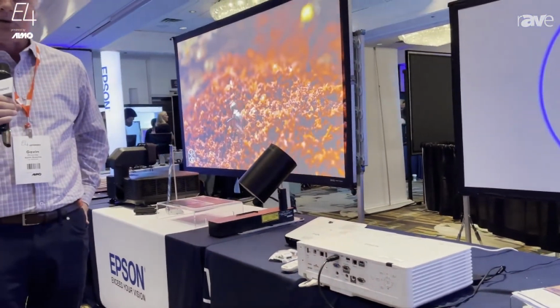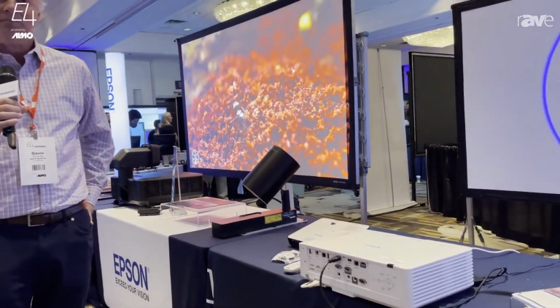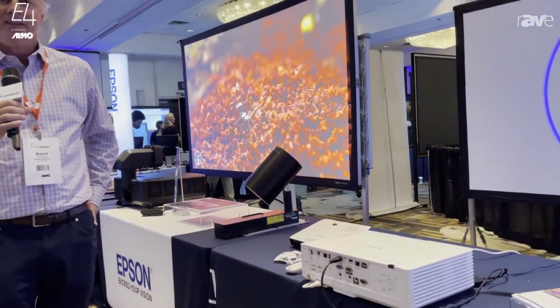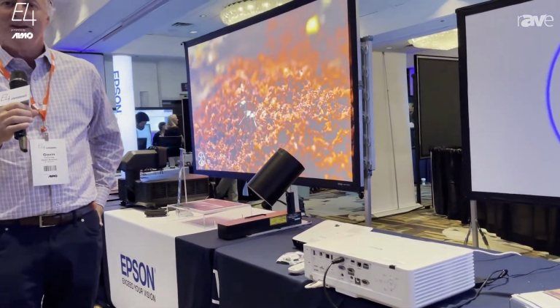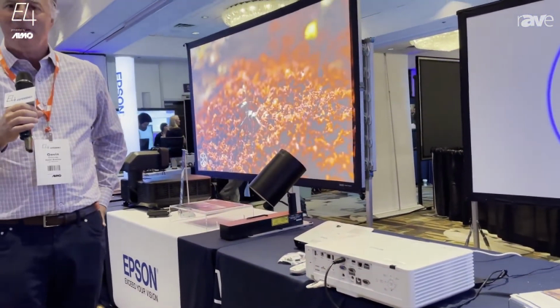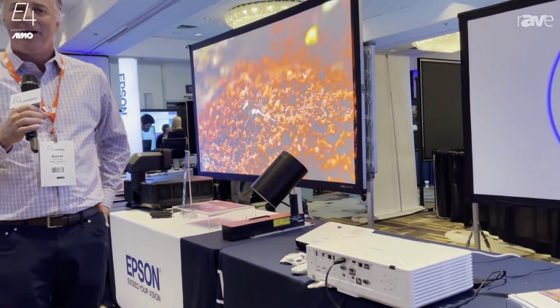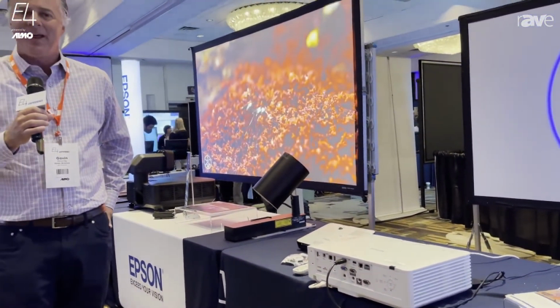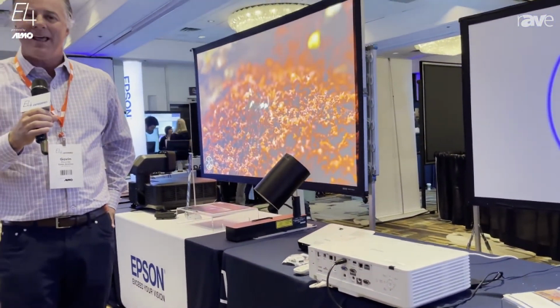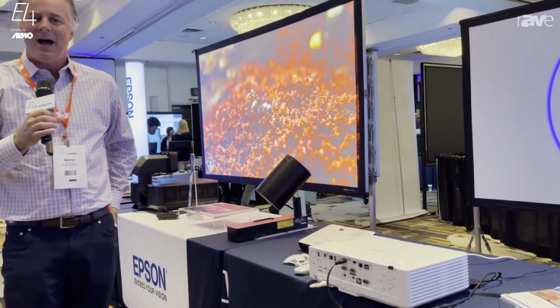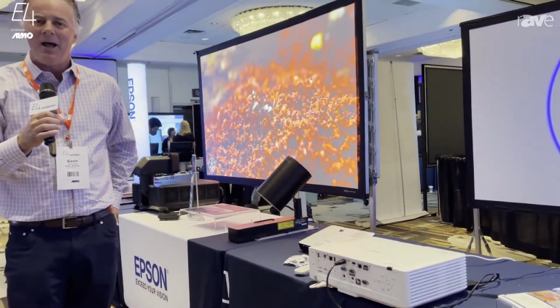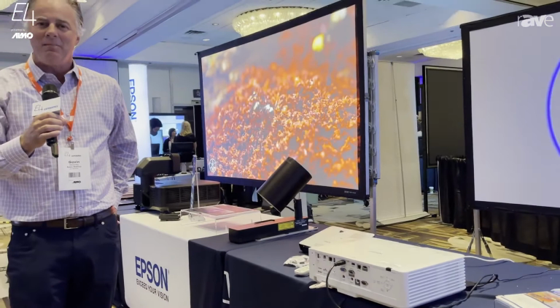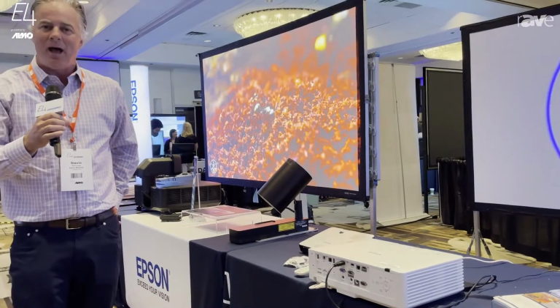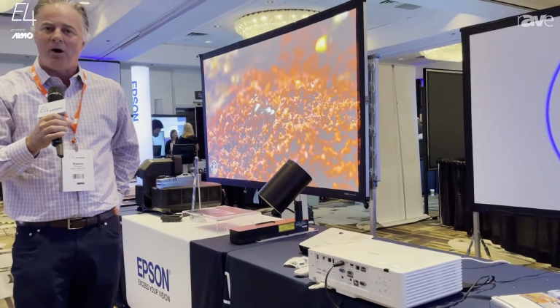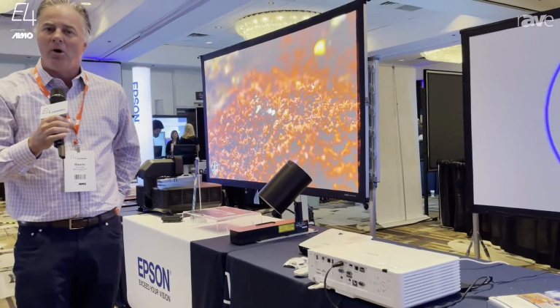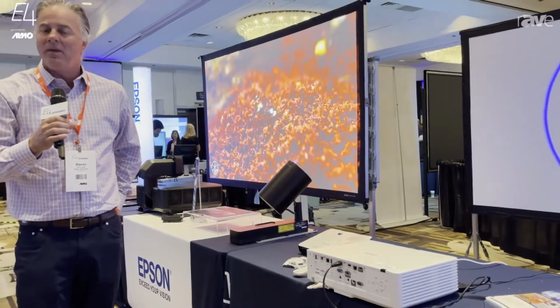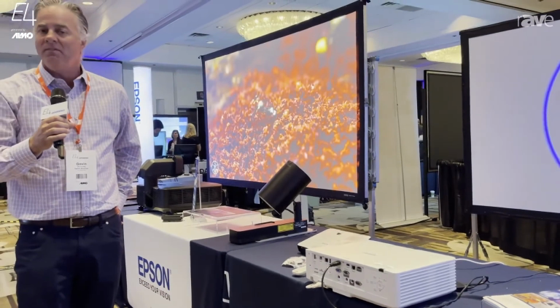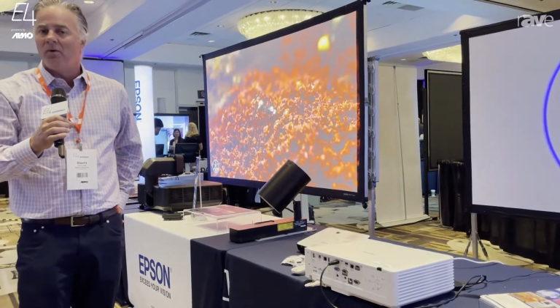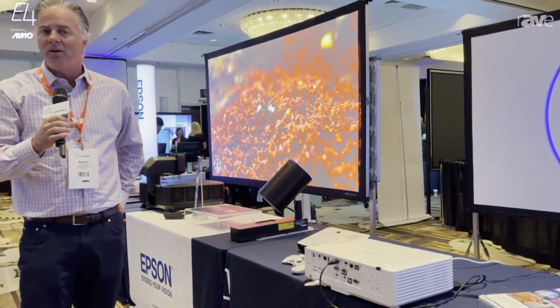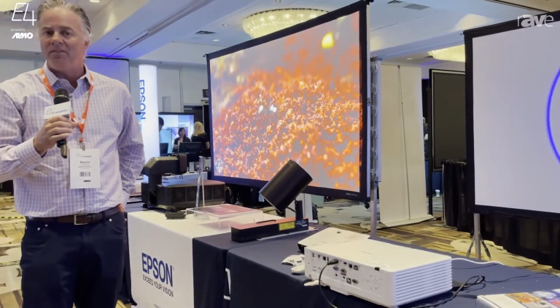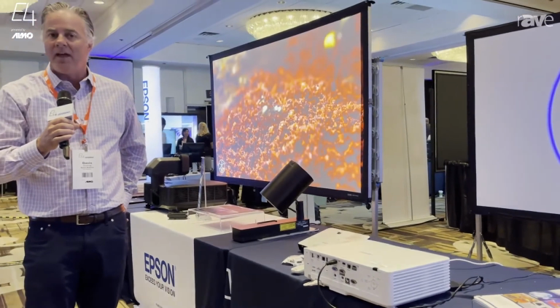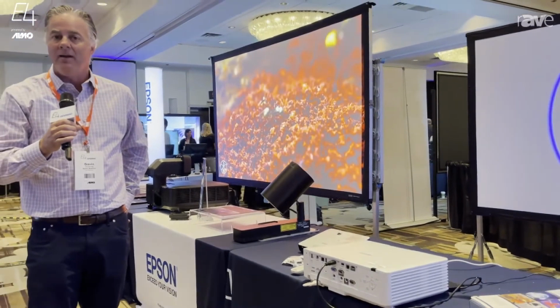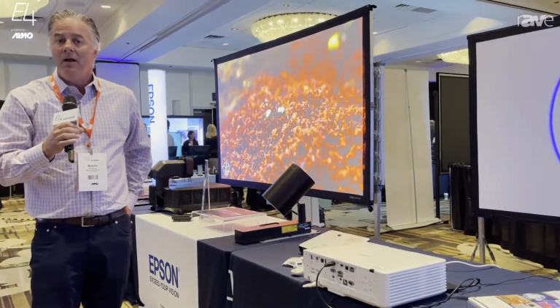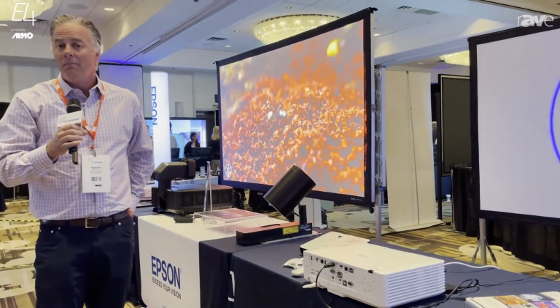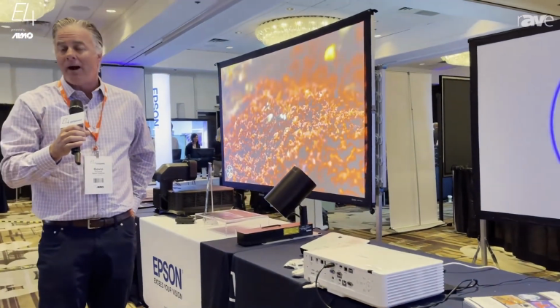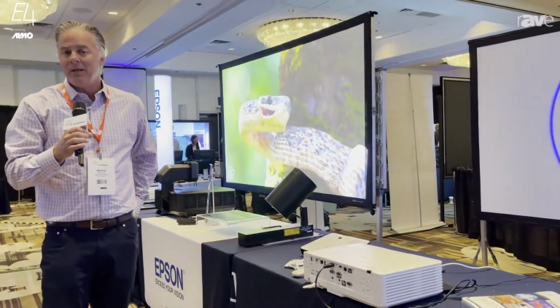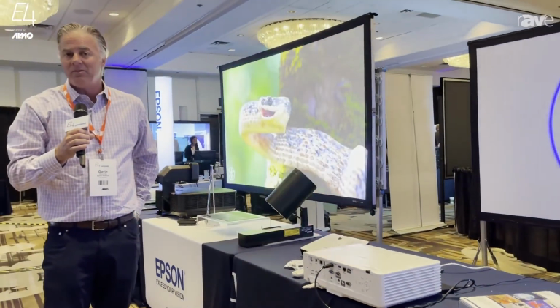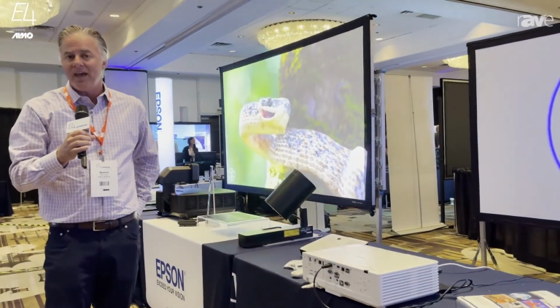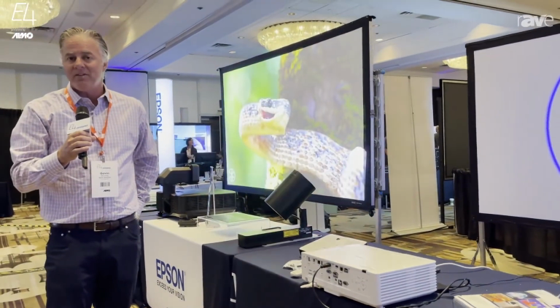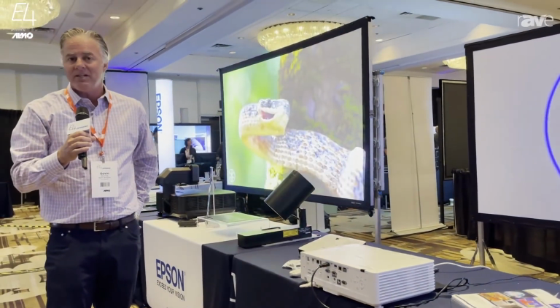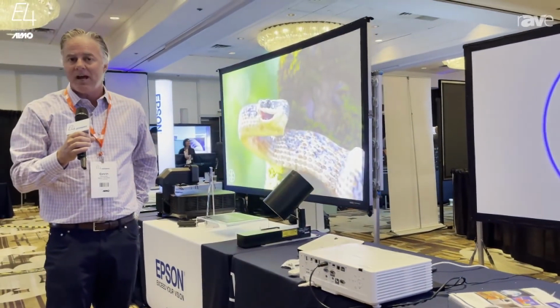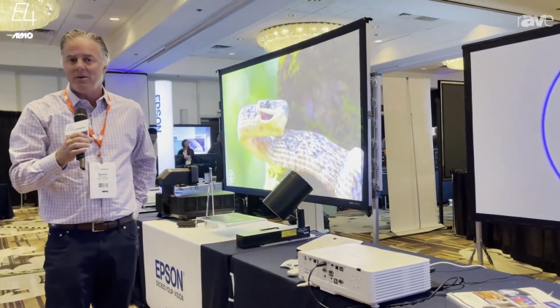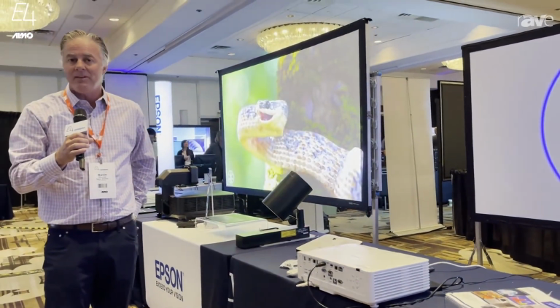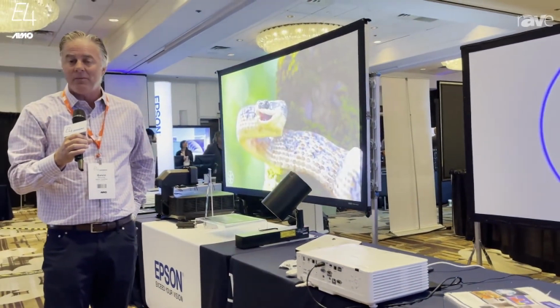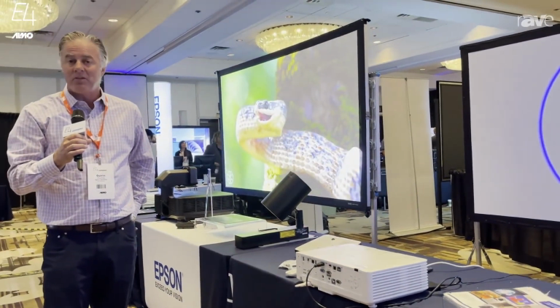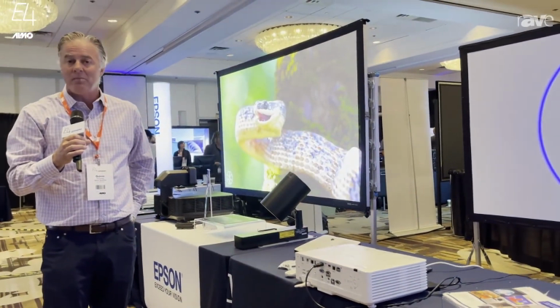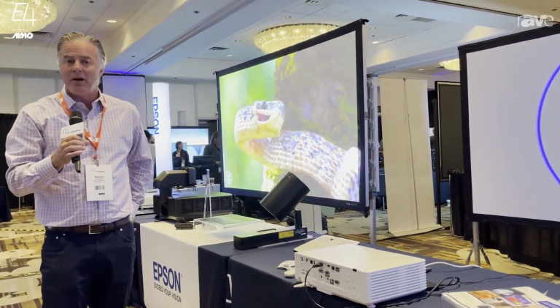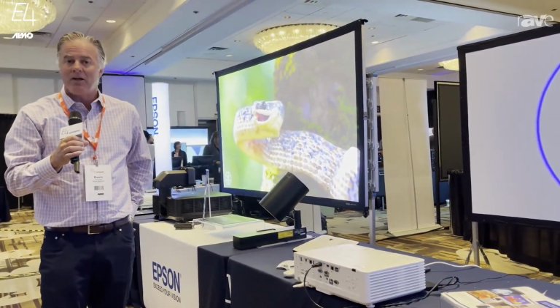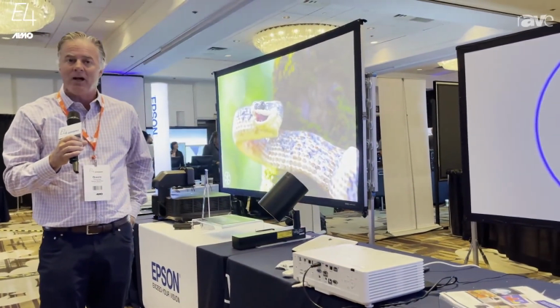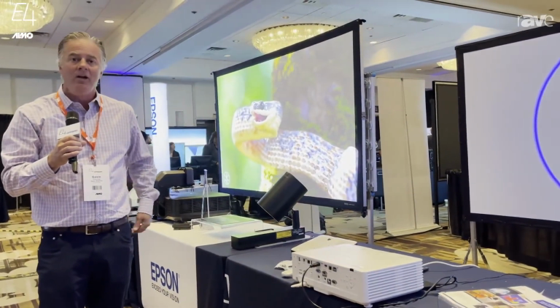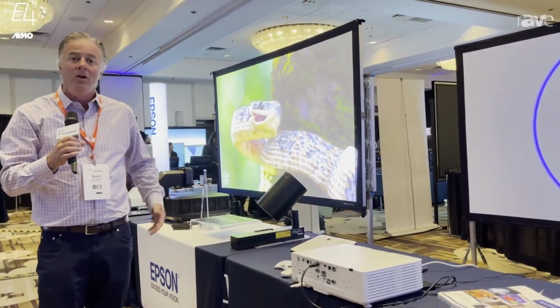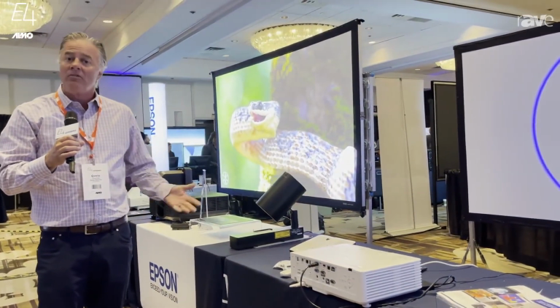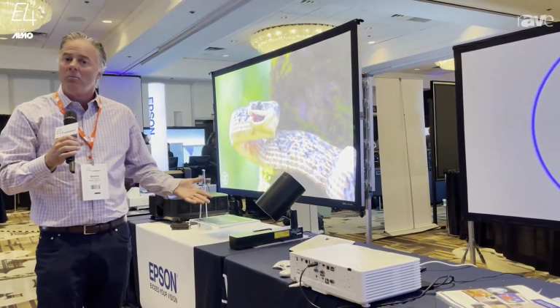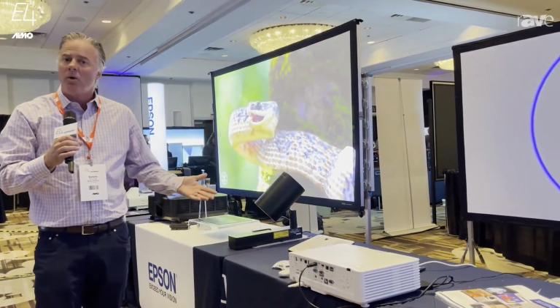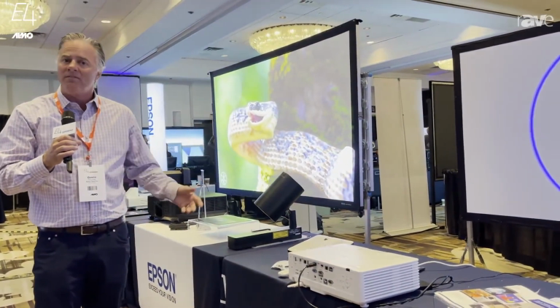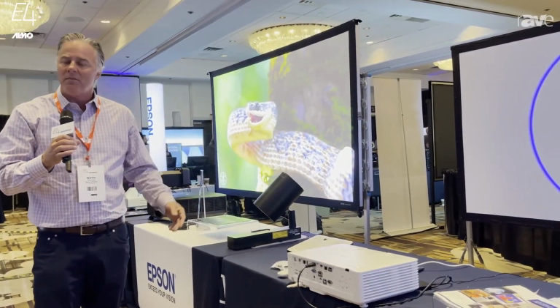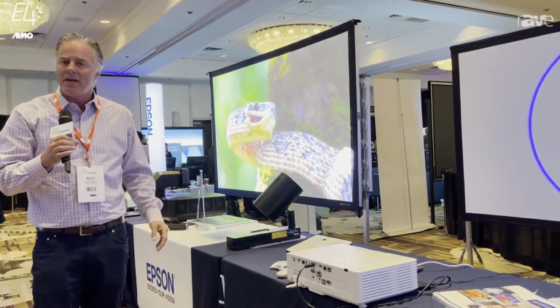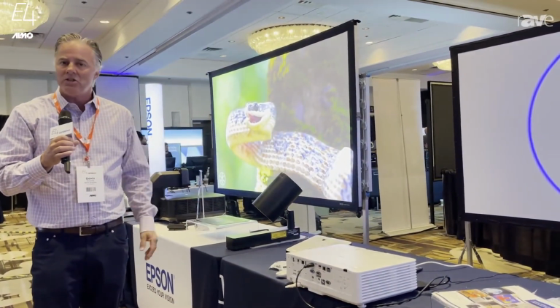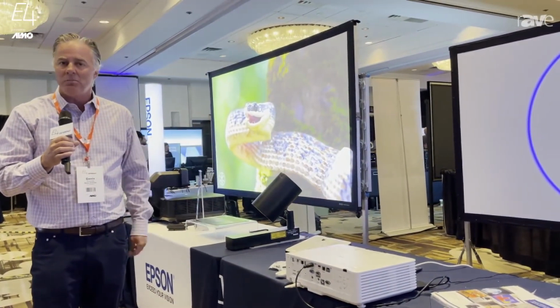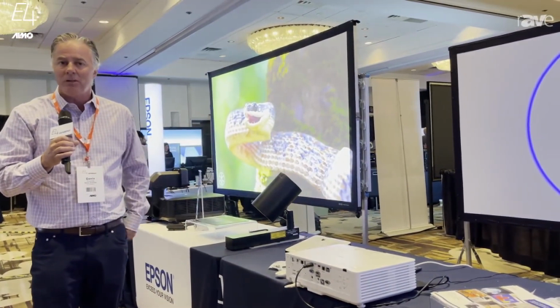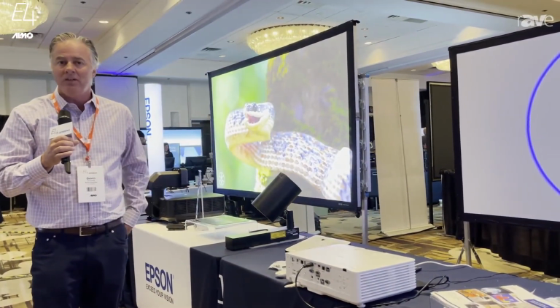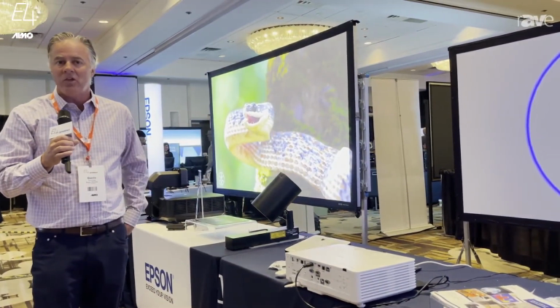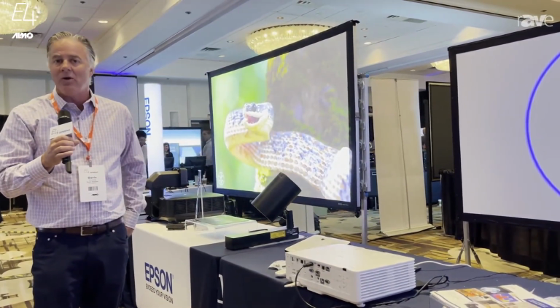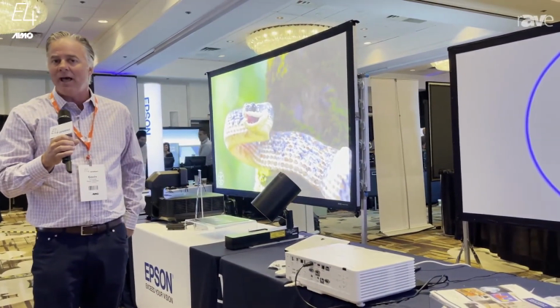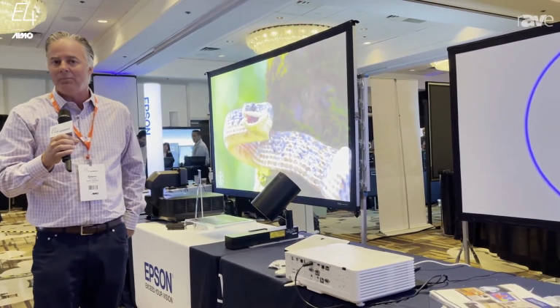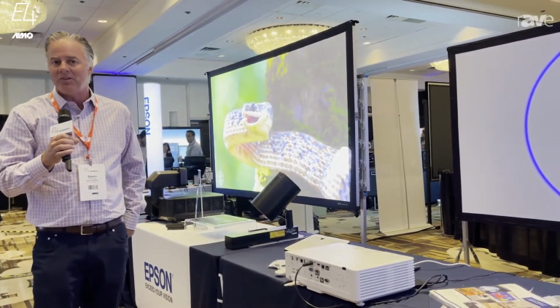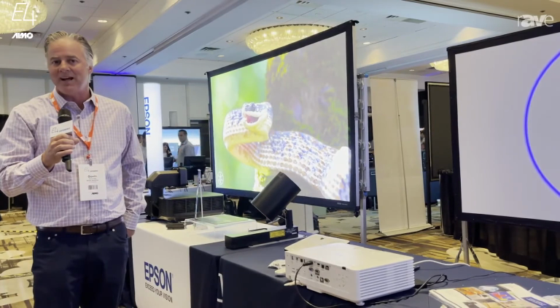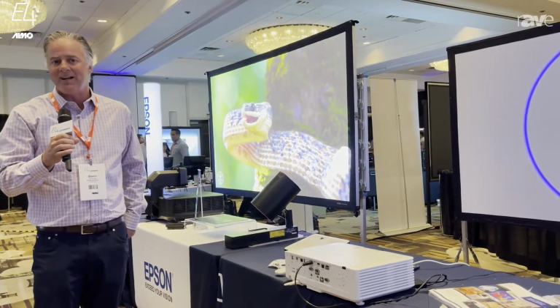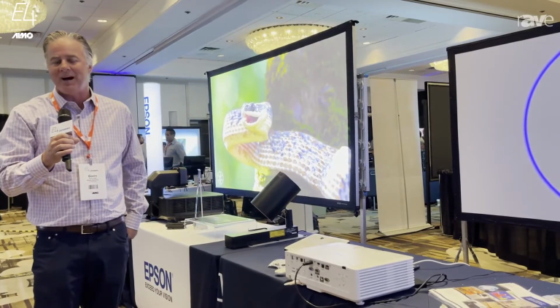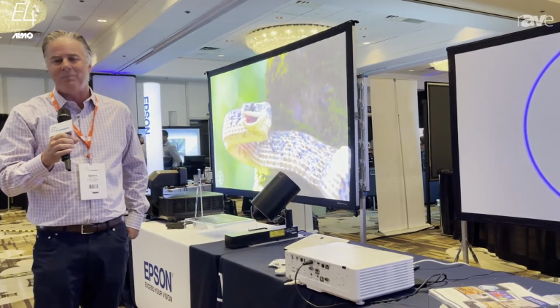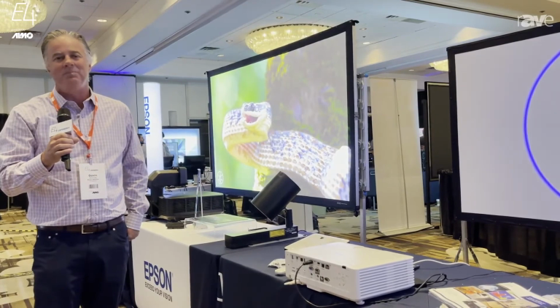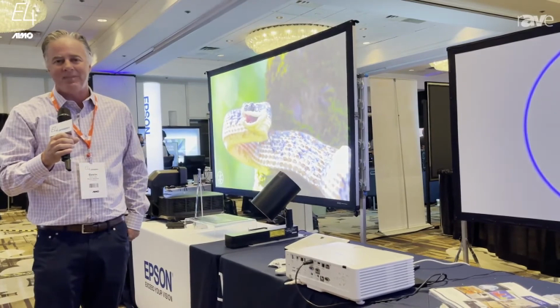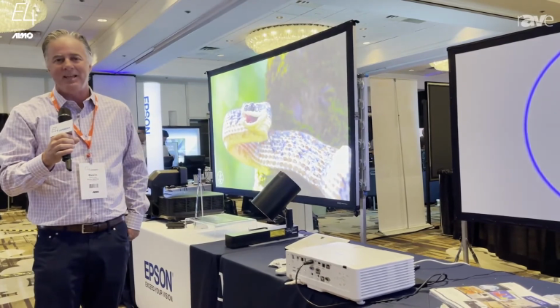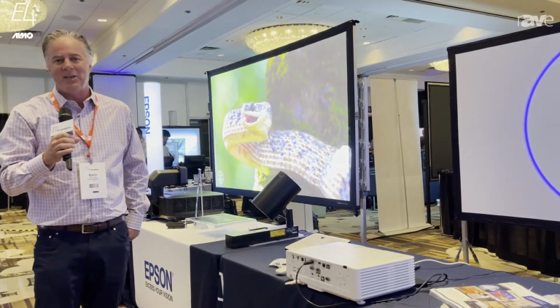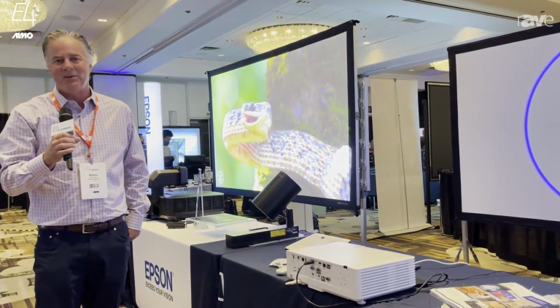So here in Anaheim at the ALMO E4 event, my name is Gavin Downey with Epson America. For more information, please go to Epson.com. Thank you.